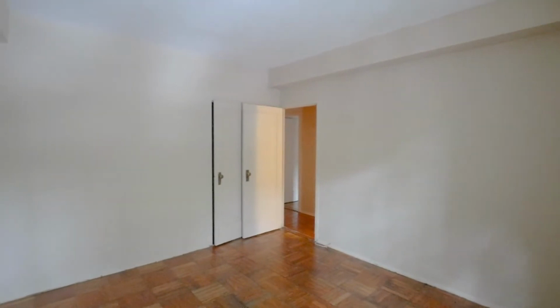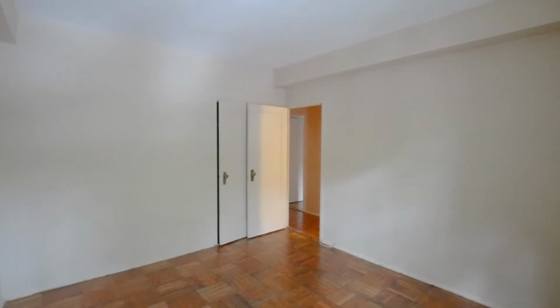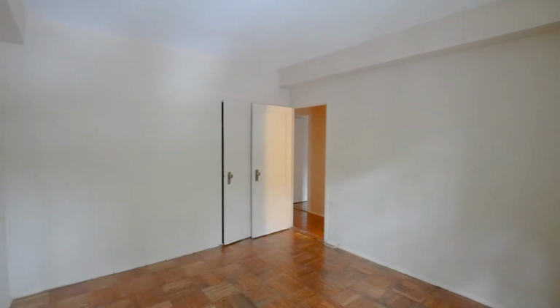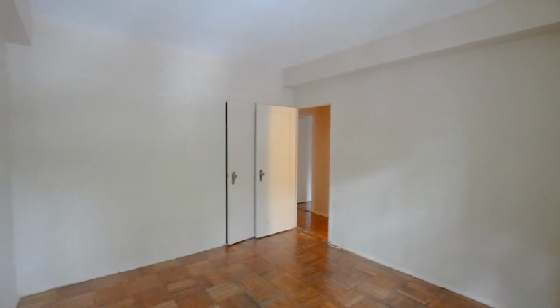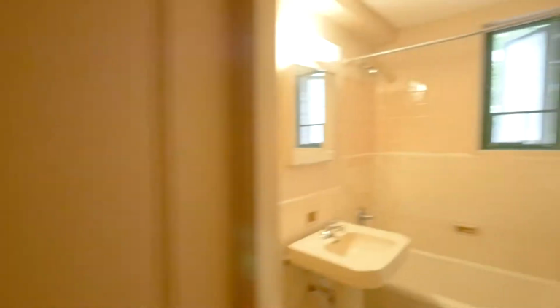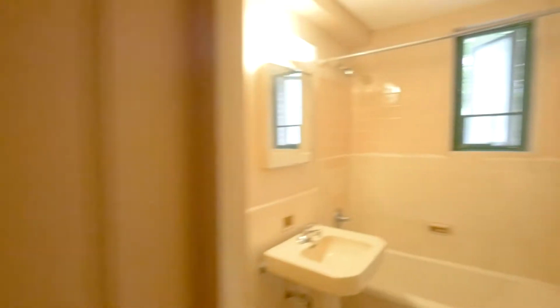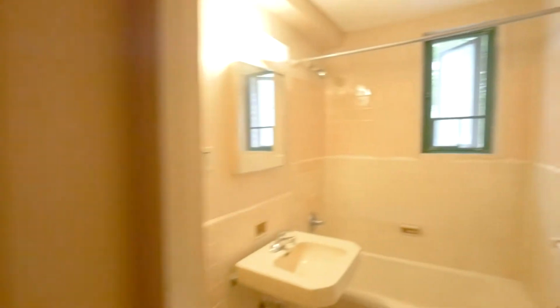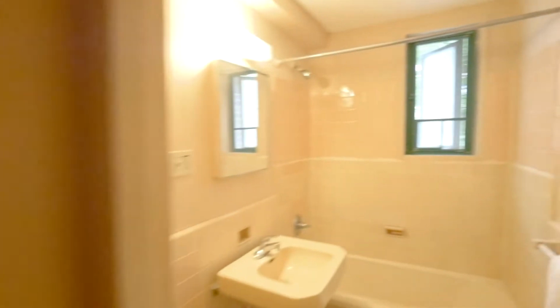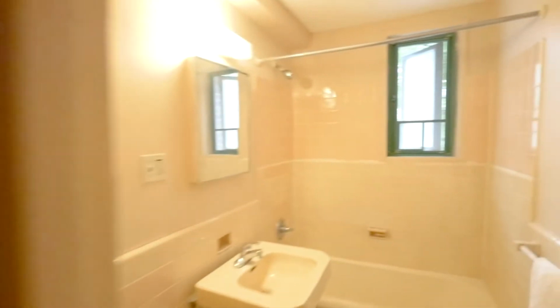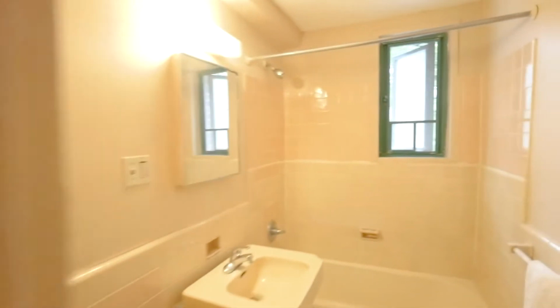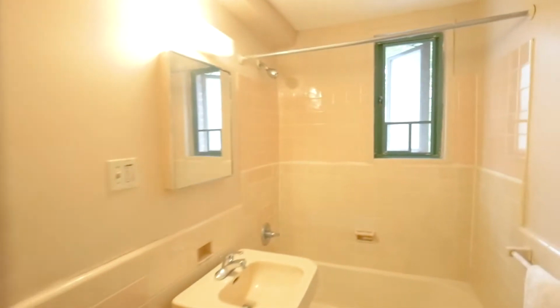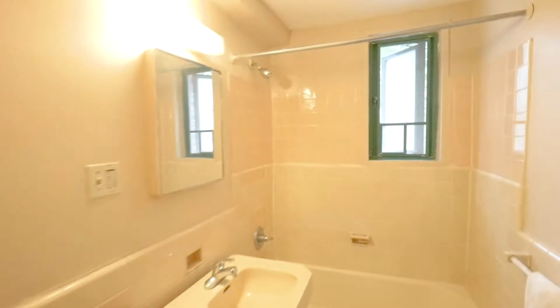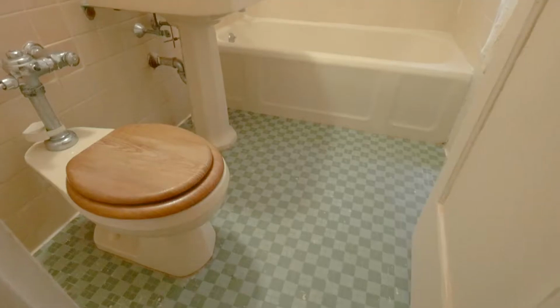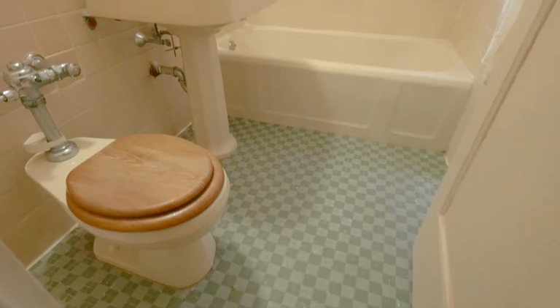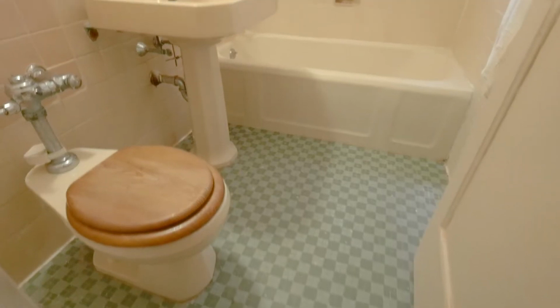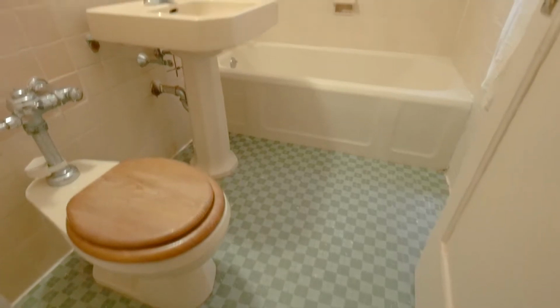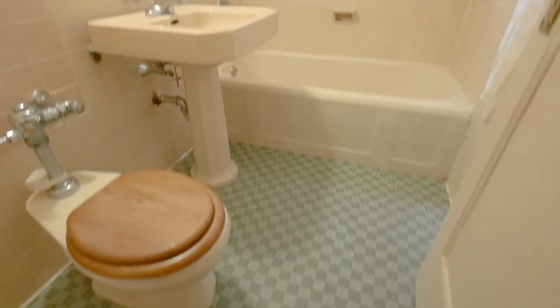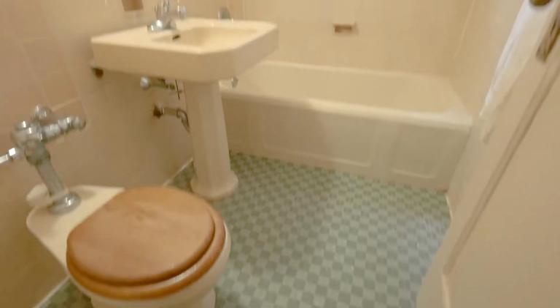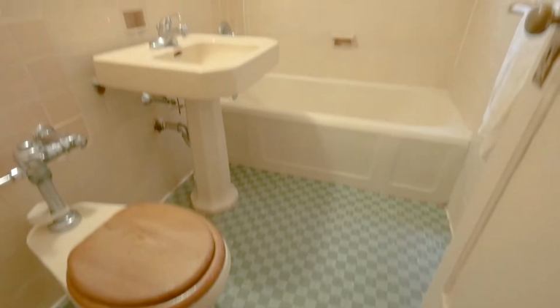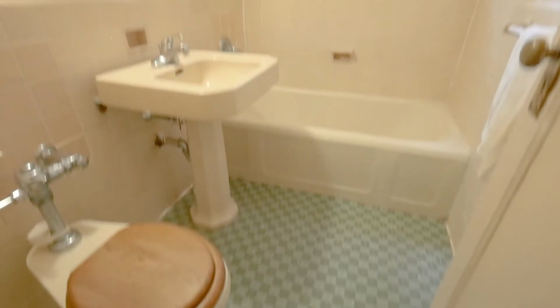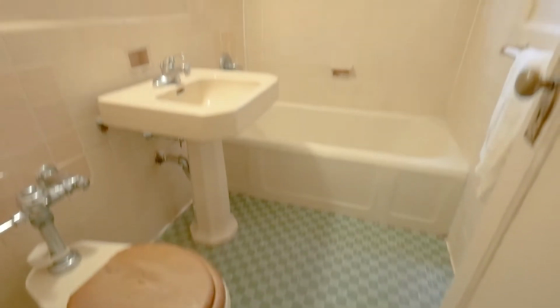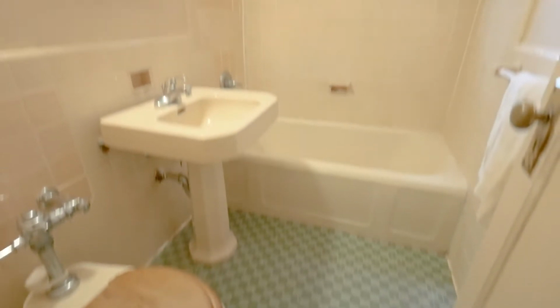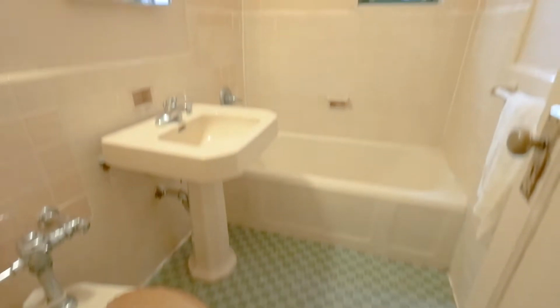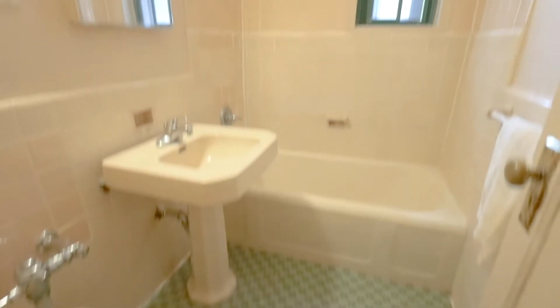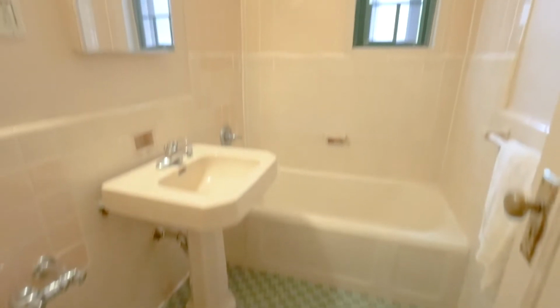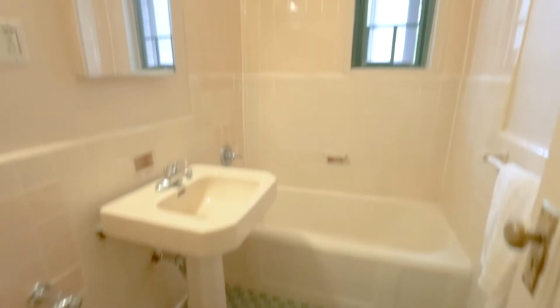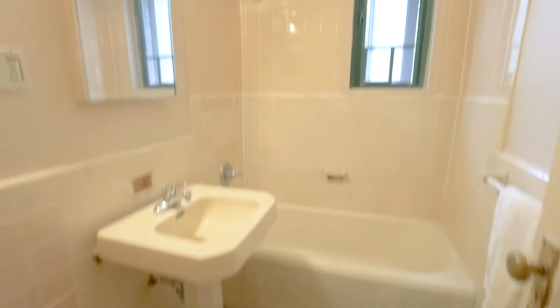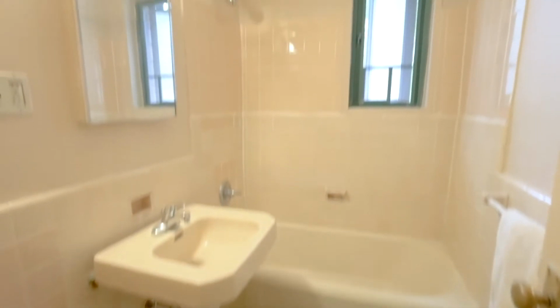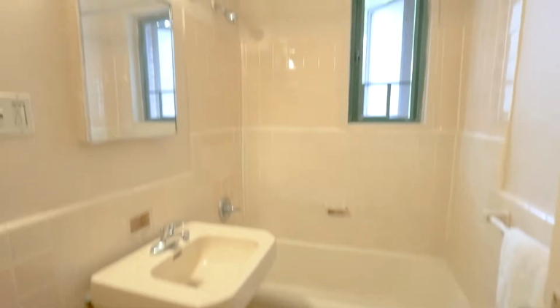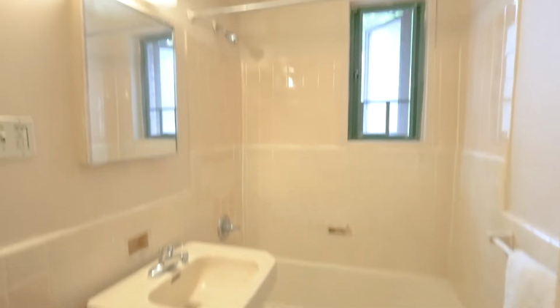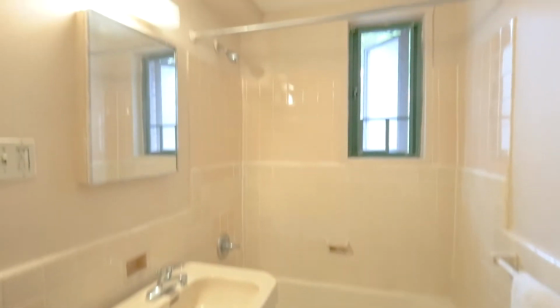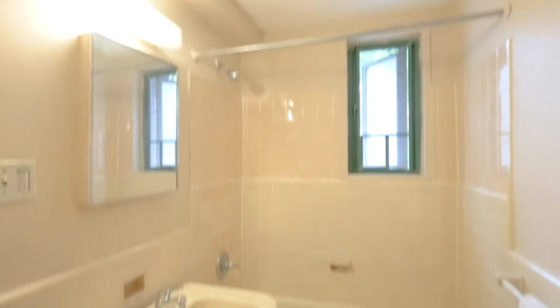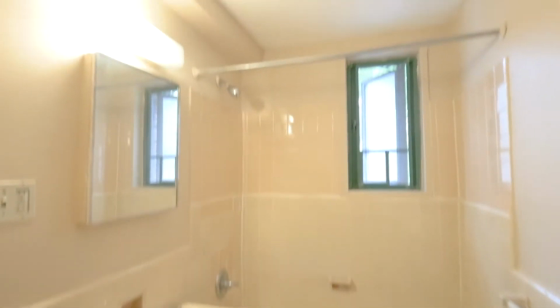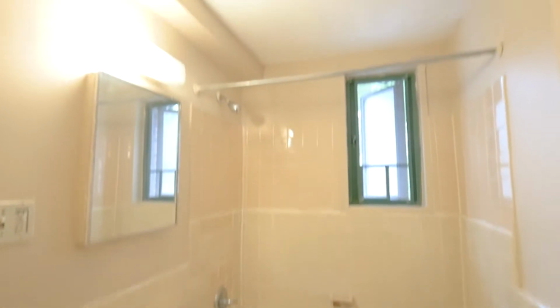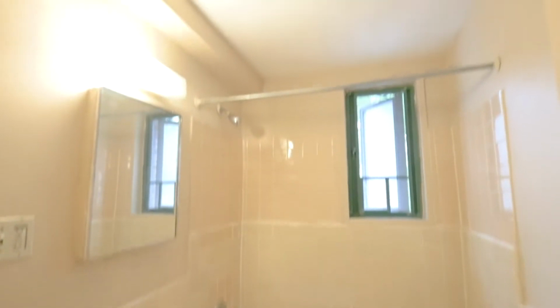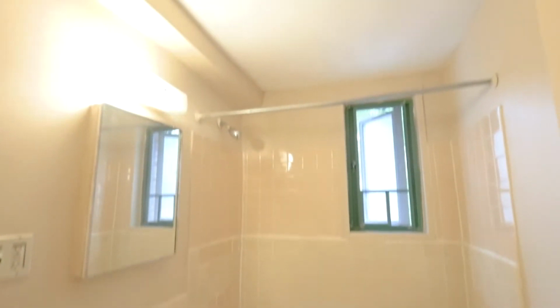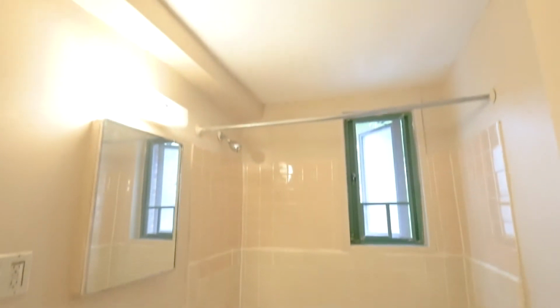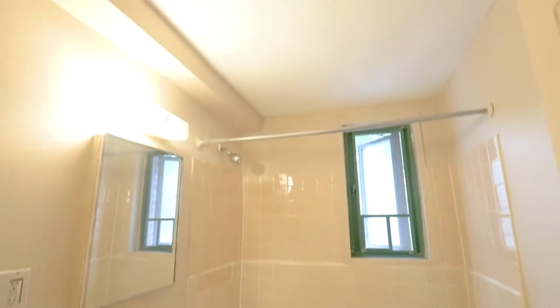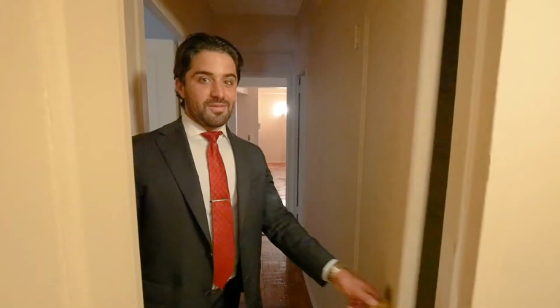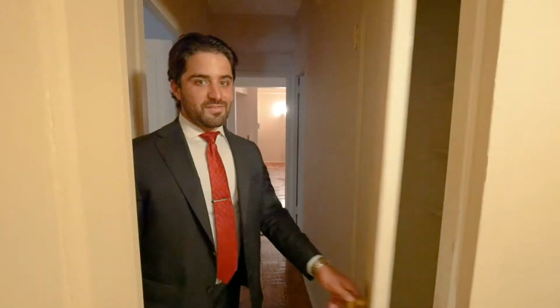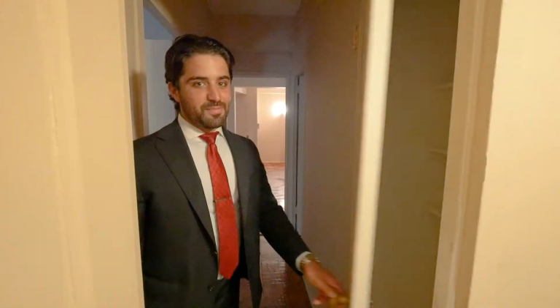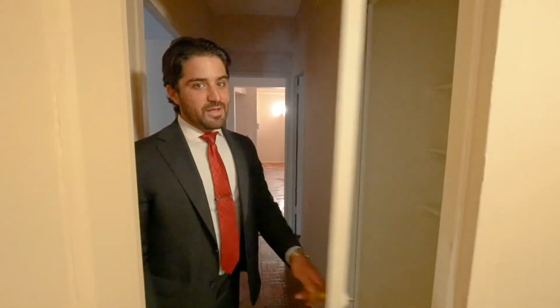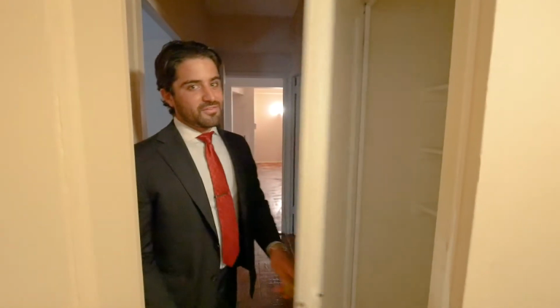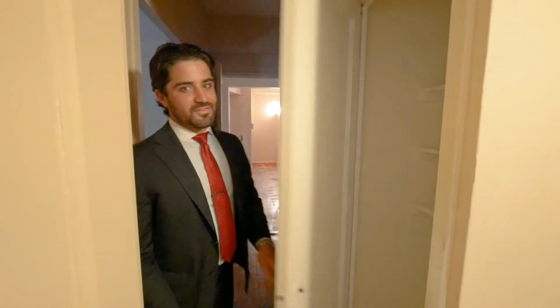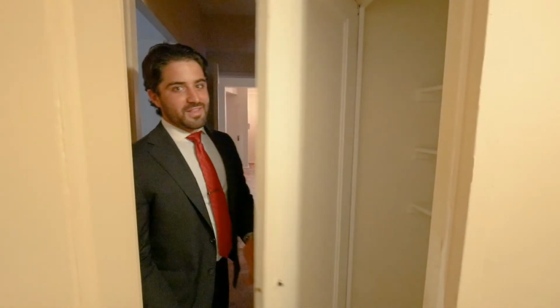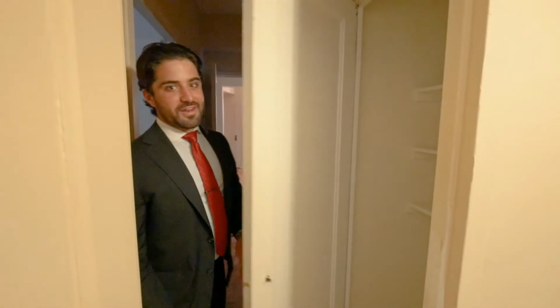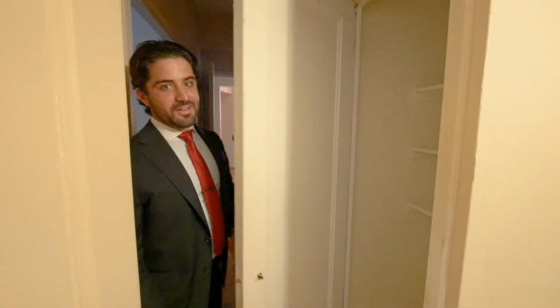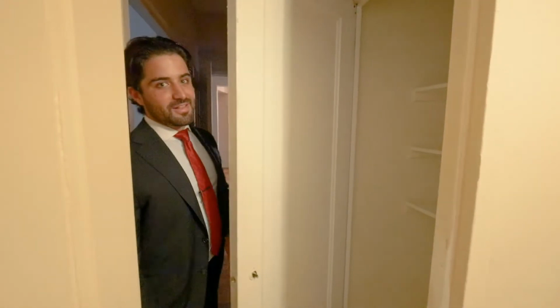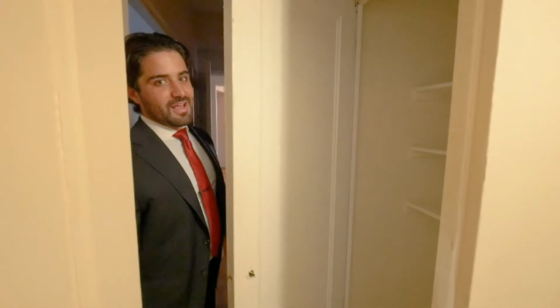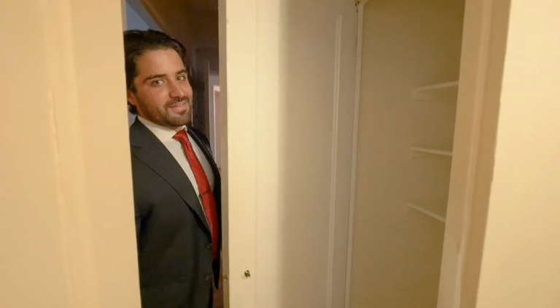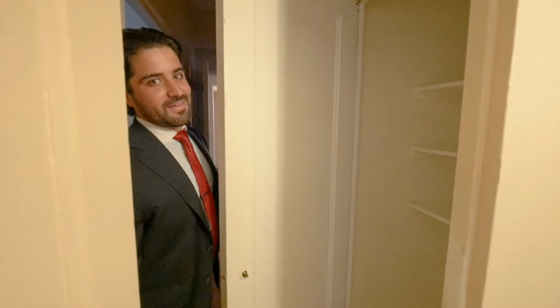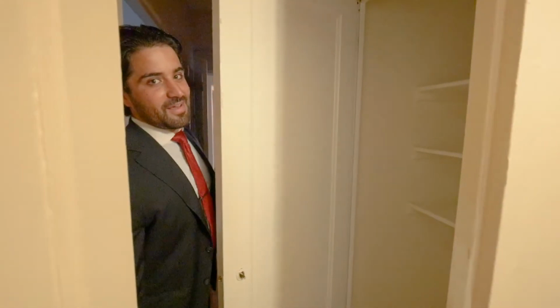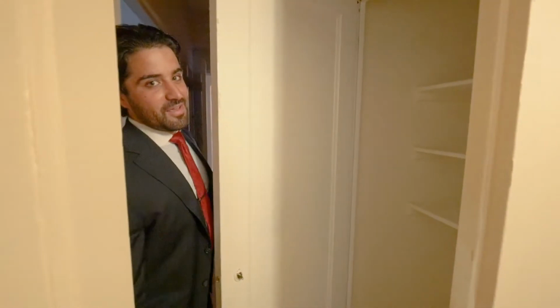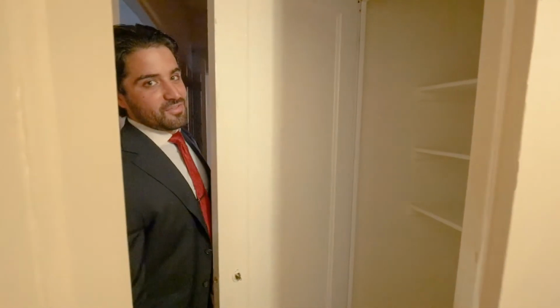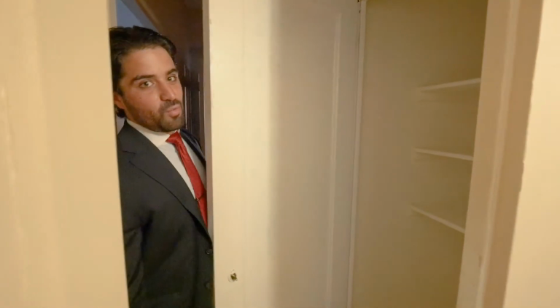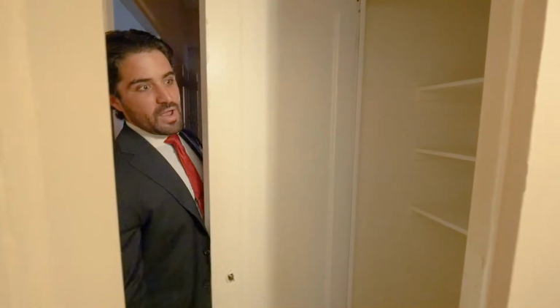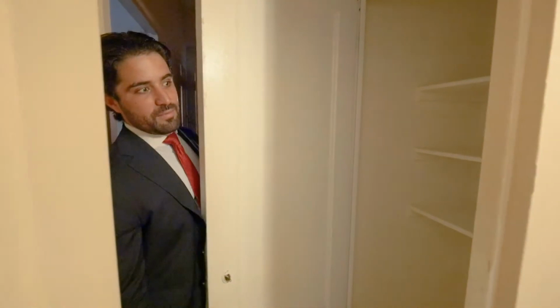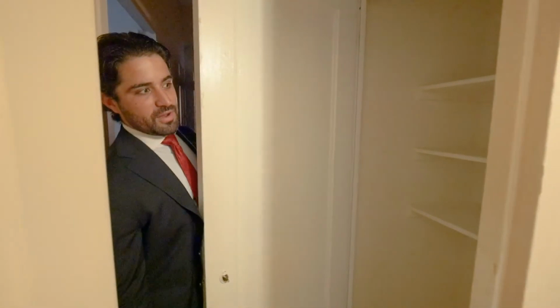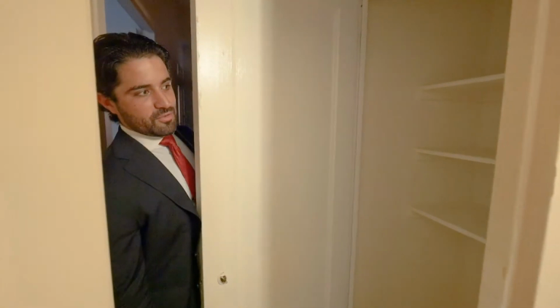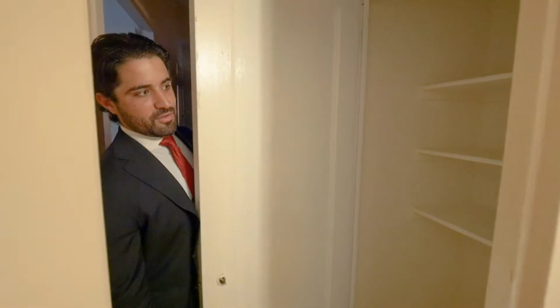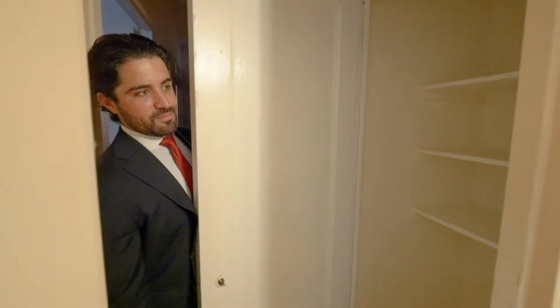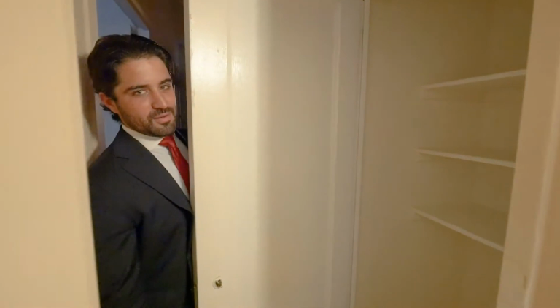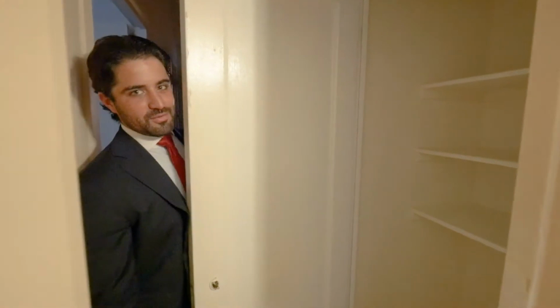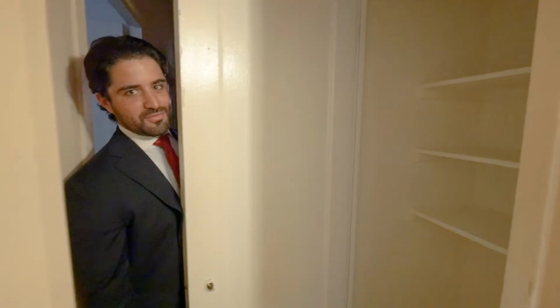This bathroom is freshly painted with a tub and its own window. This spacious linen closet is way bigger than most.